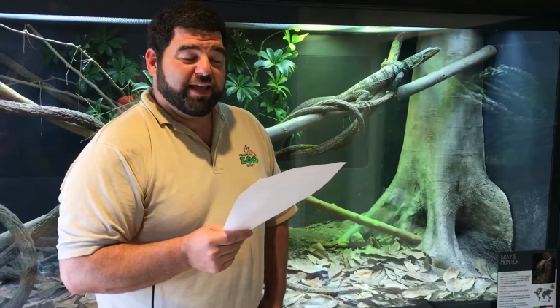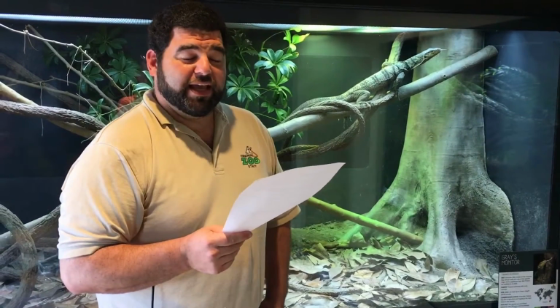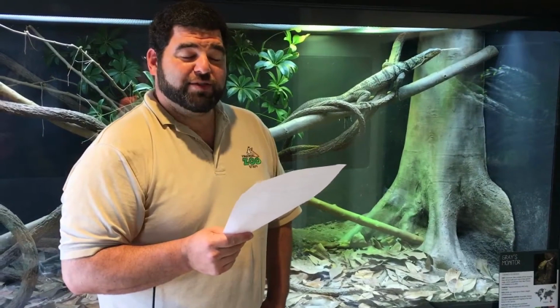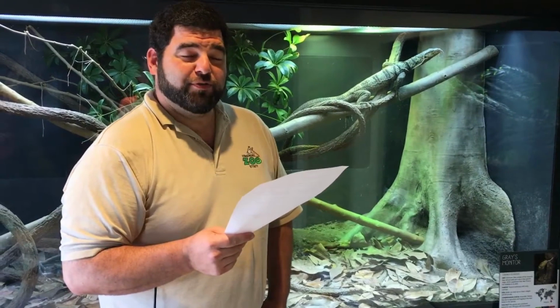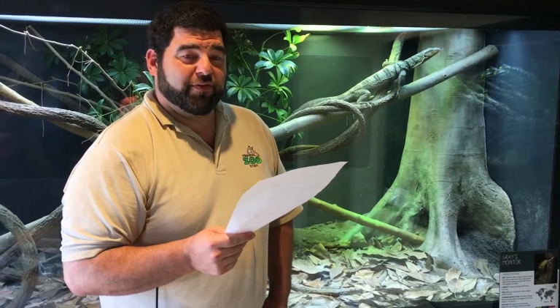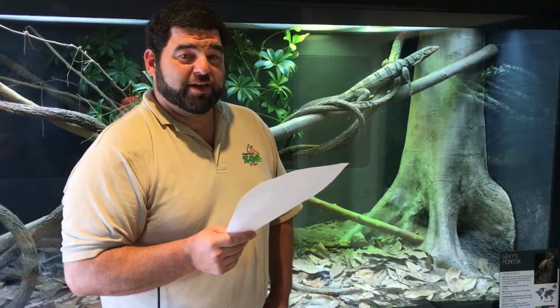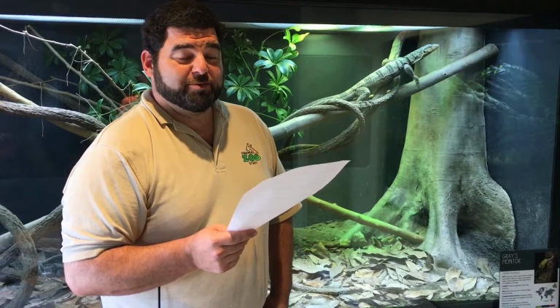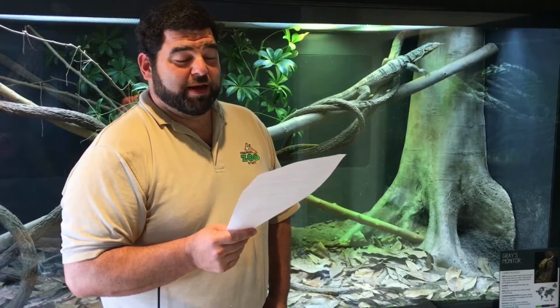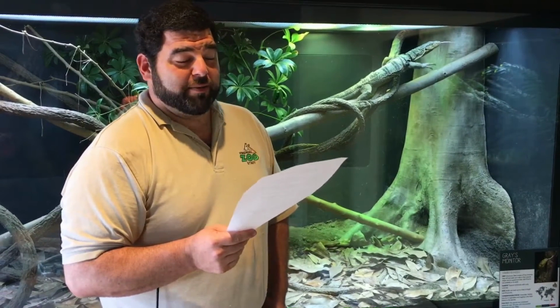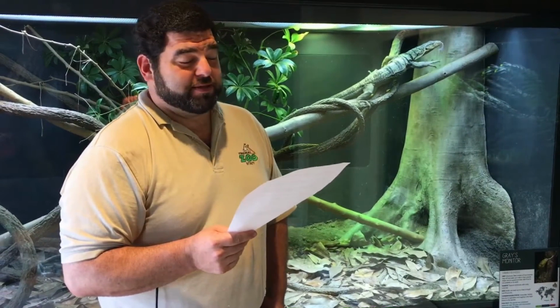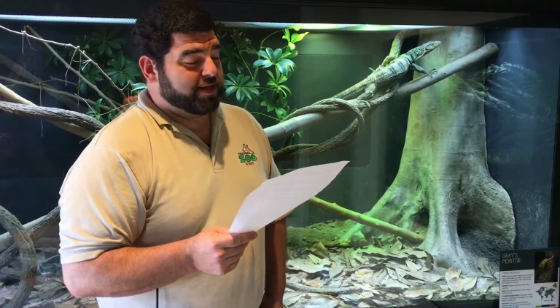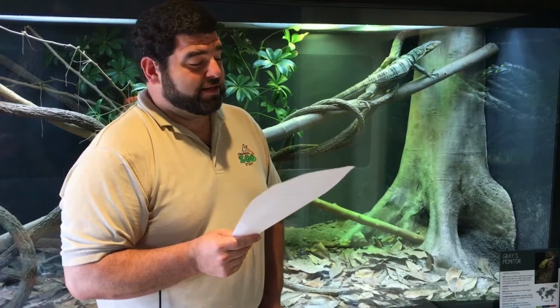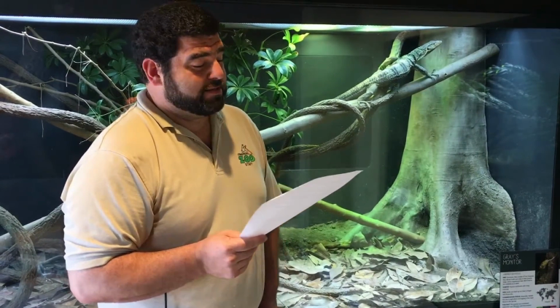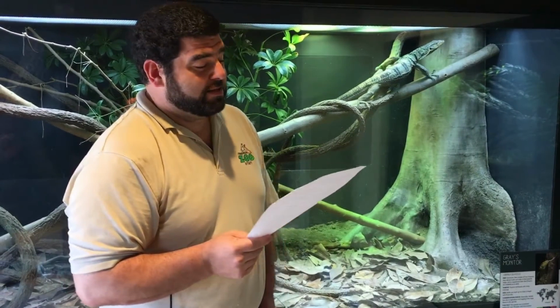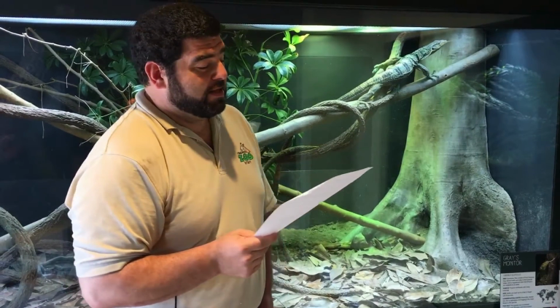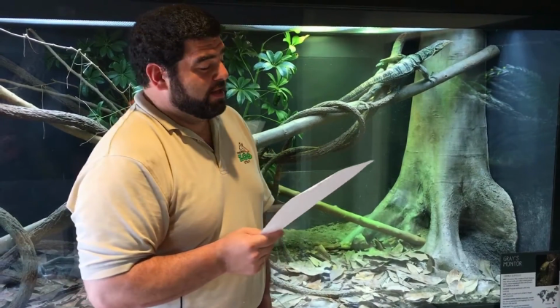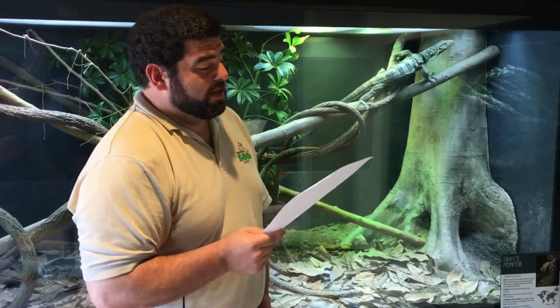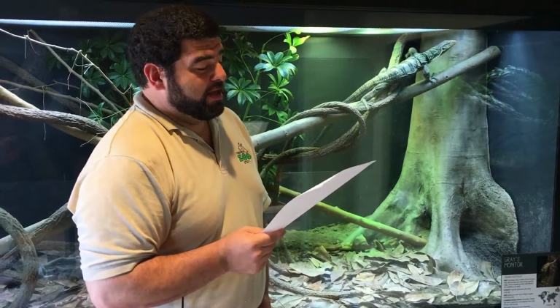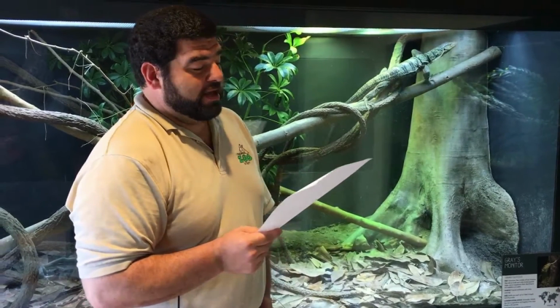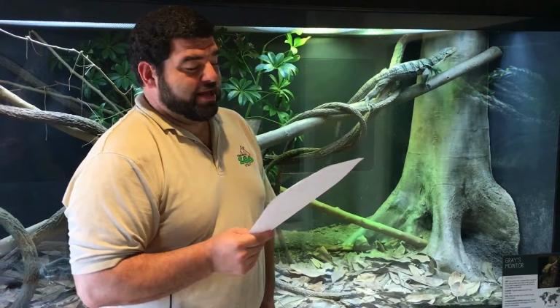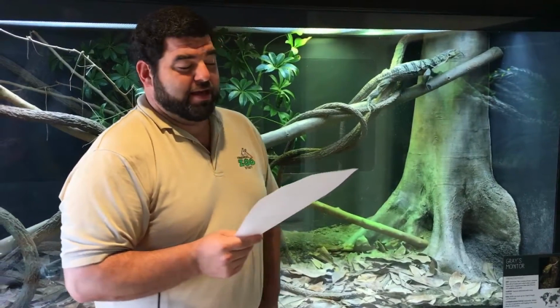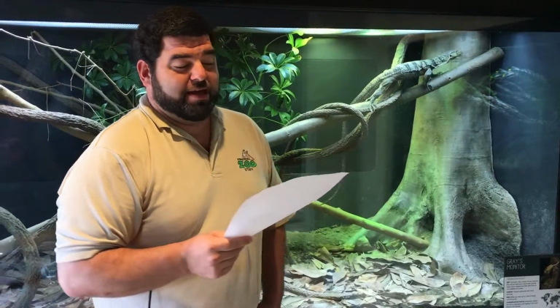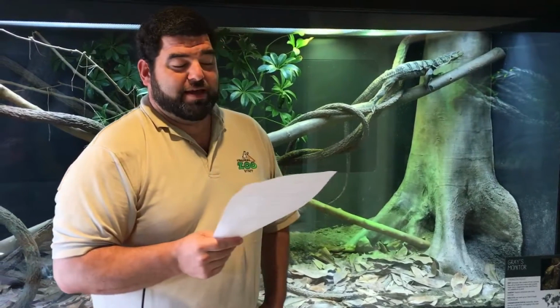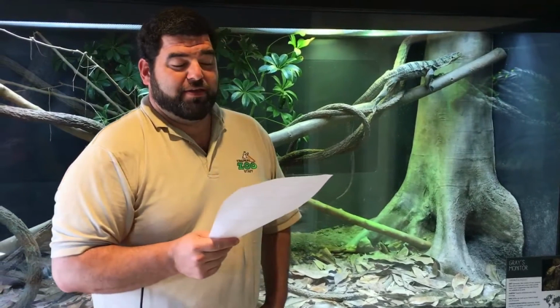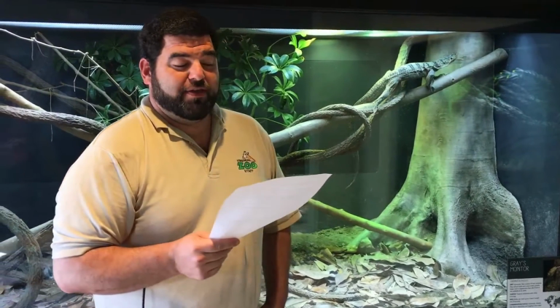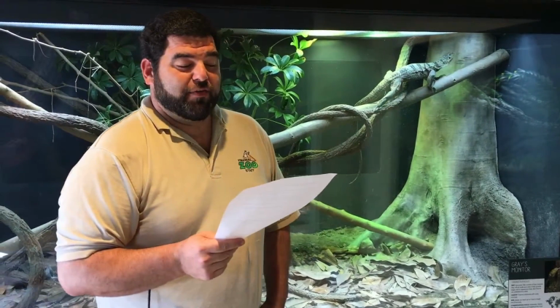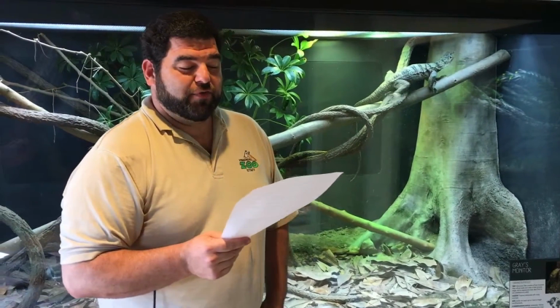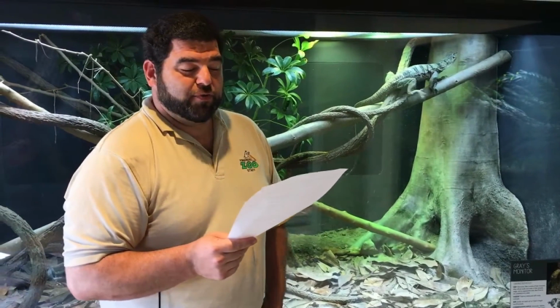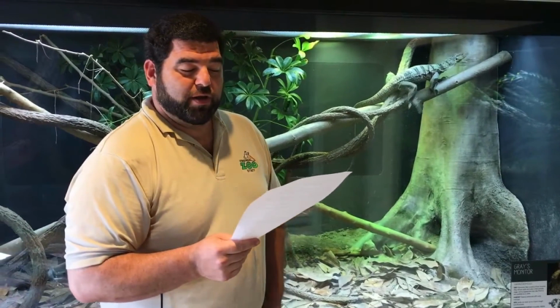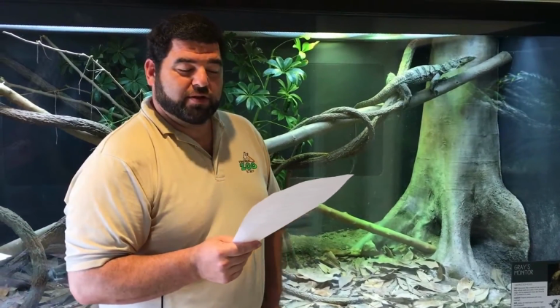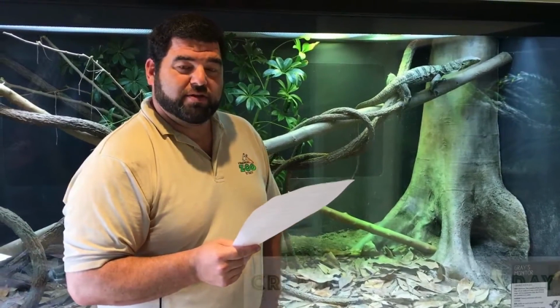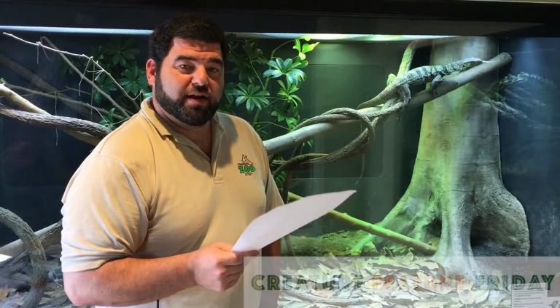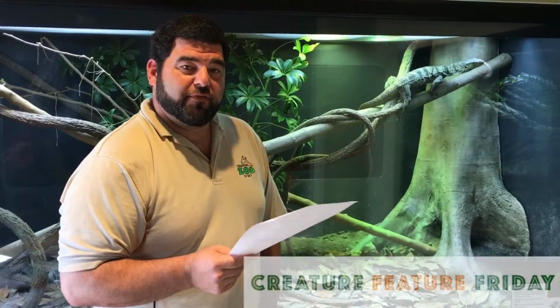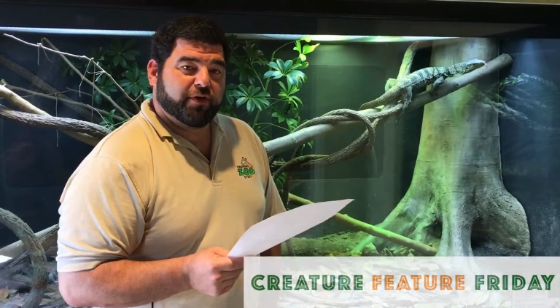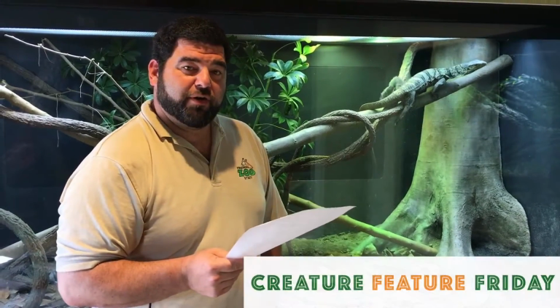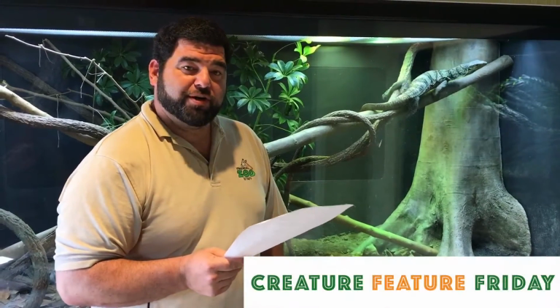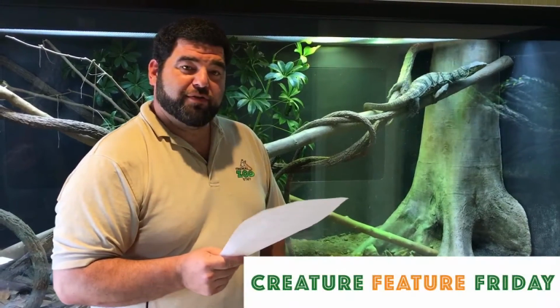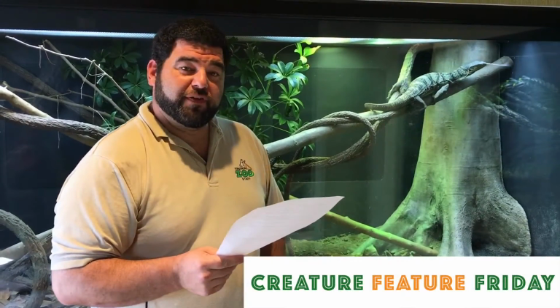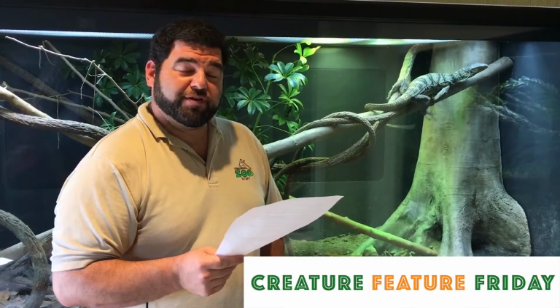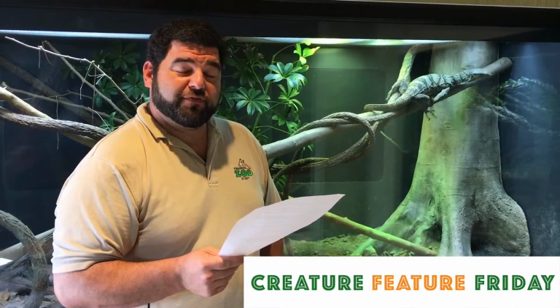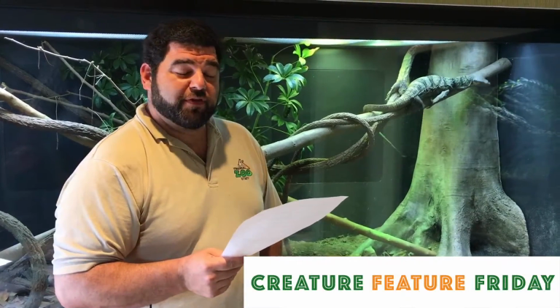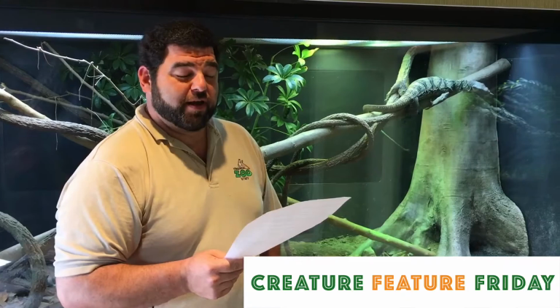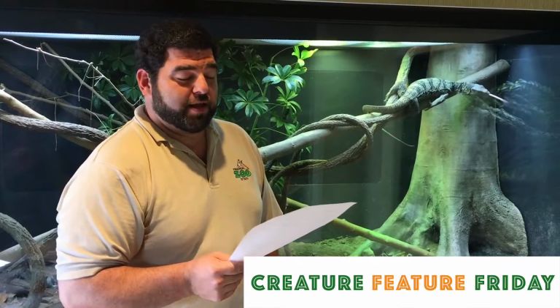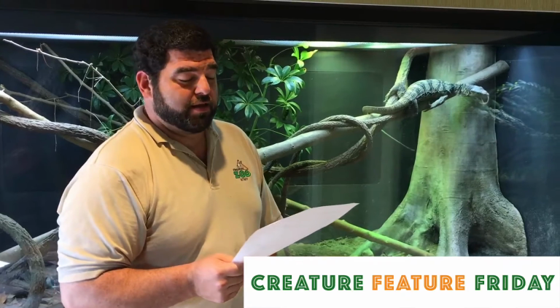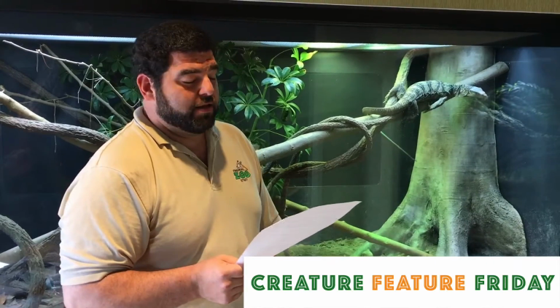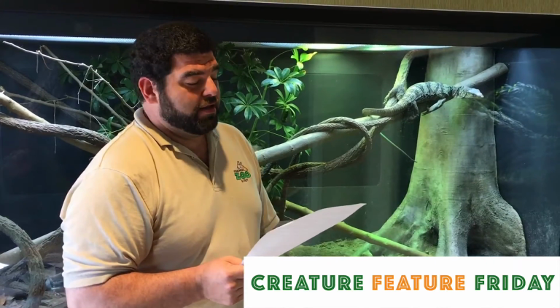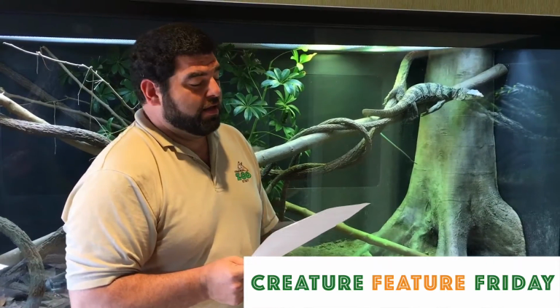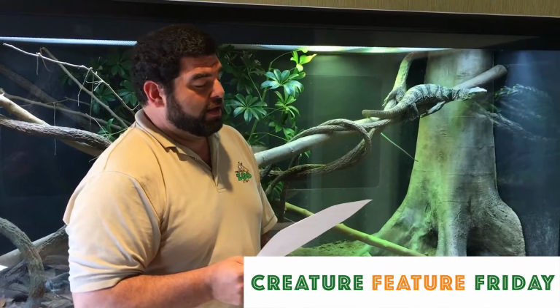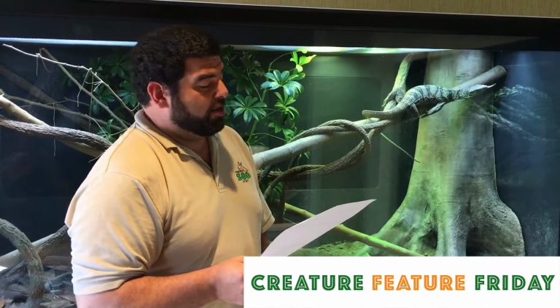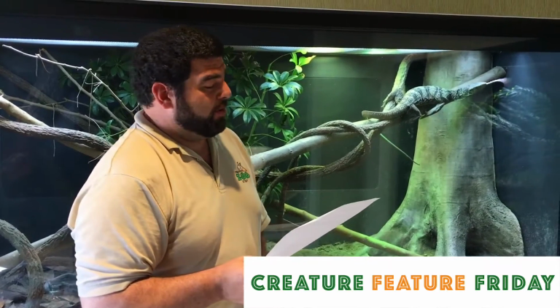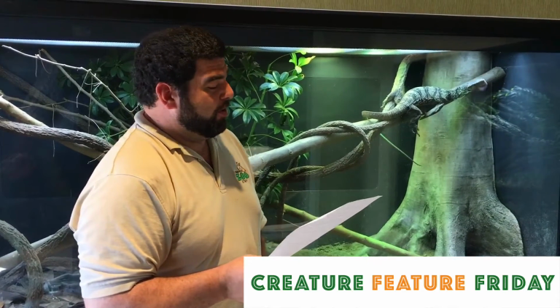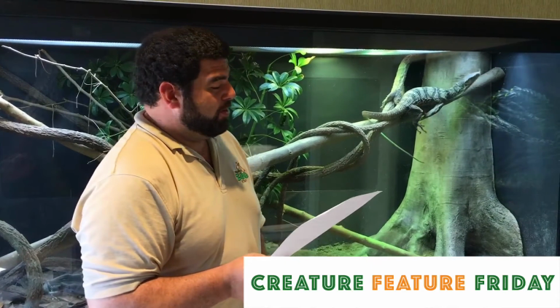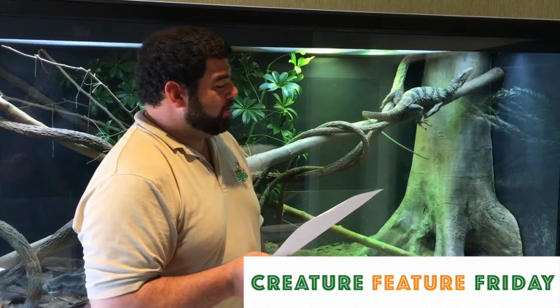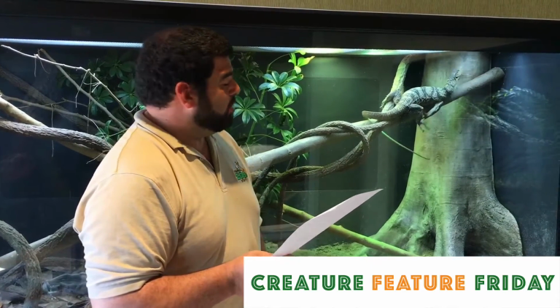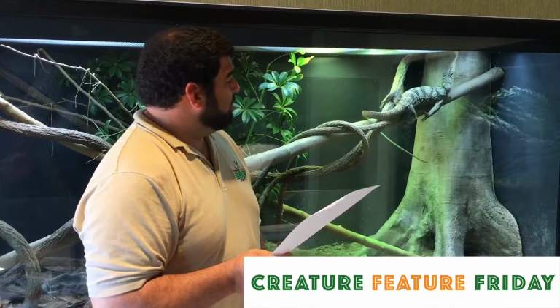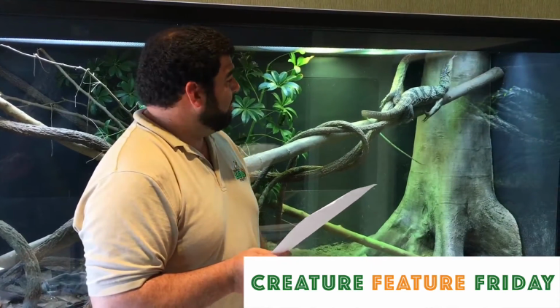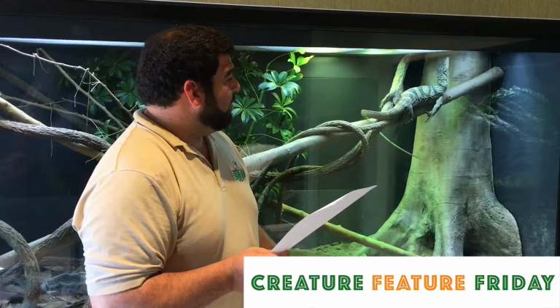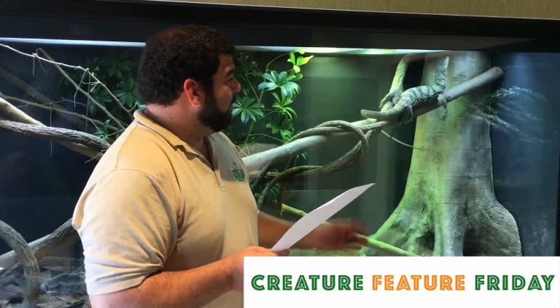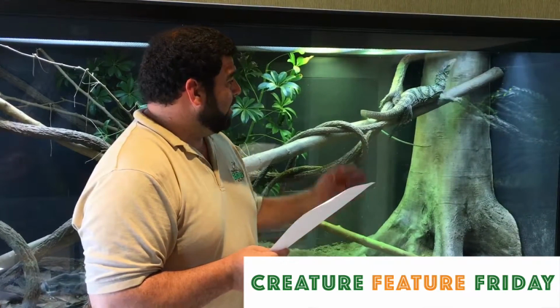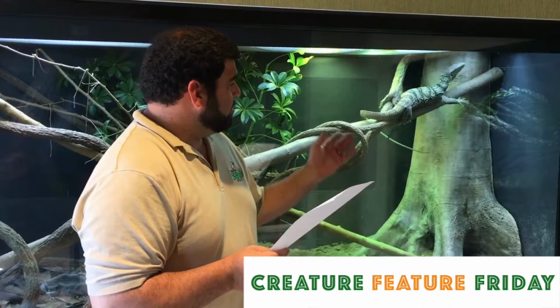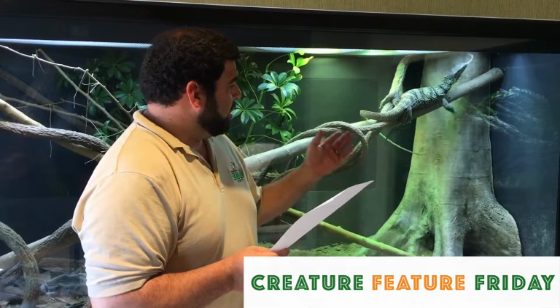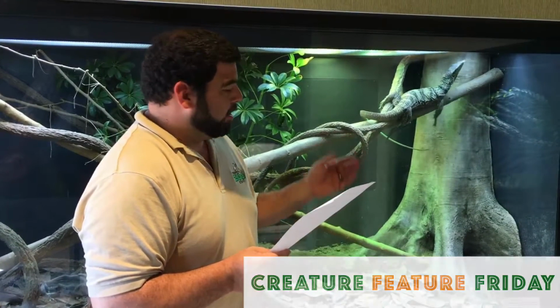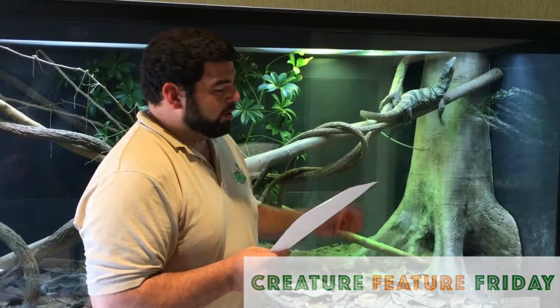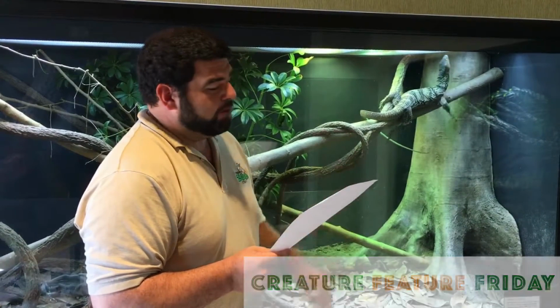Hey zoo fans, my name is Dennis and thank you for joining us today for Creature Feature Friday. I'll be here to talk to you about the Gray's monitor.